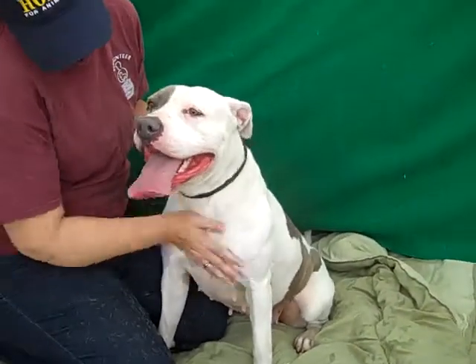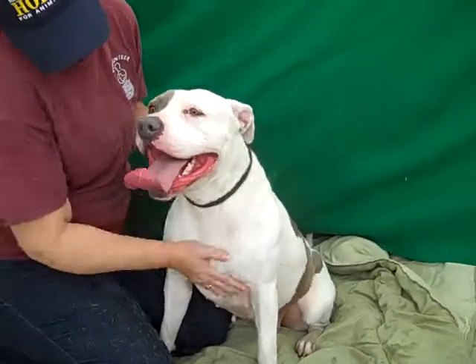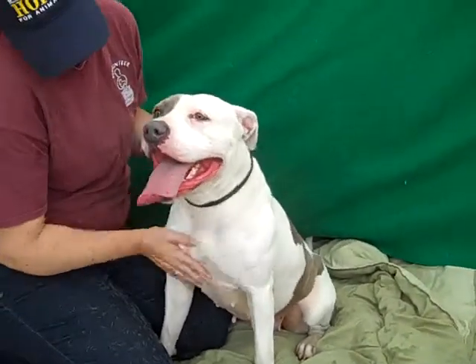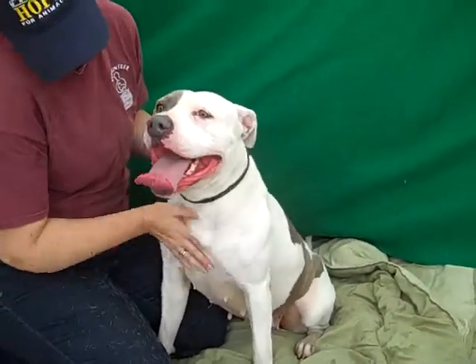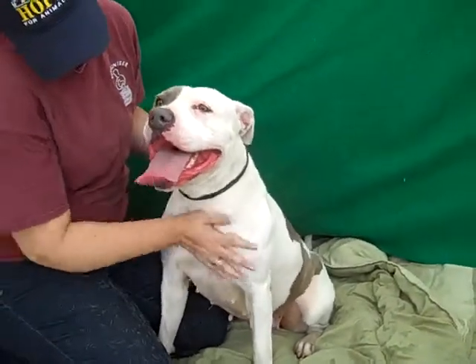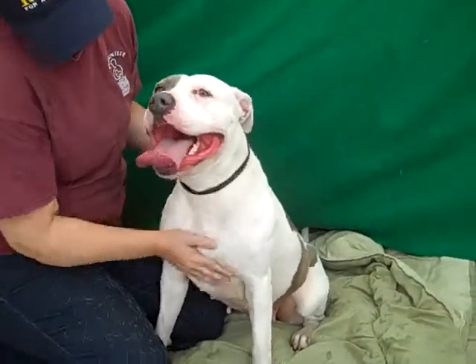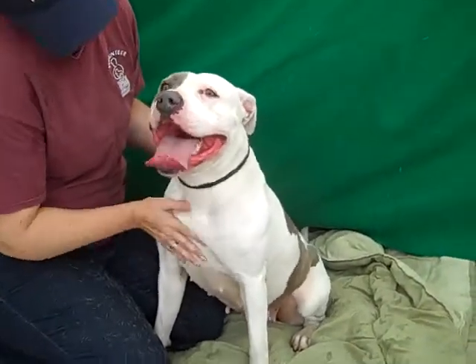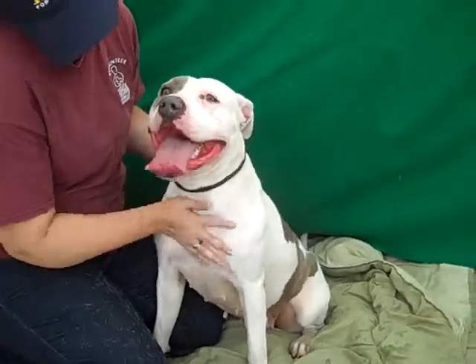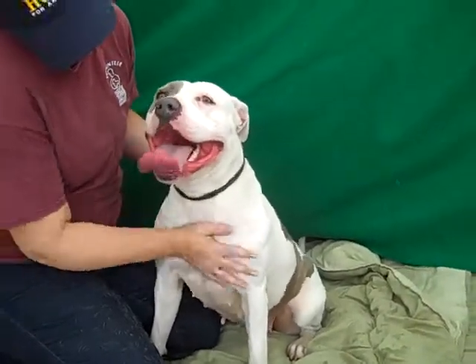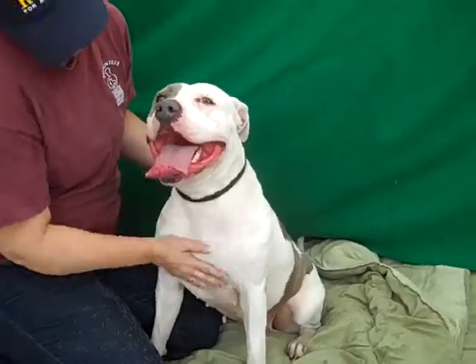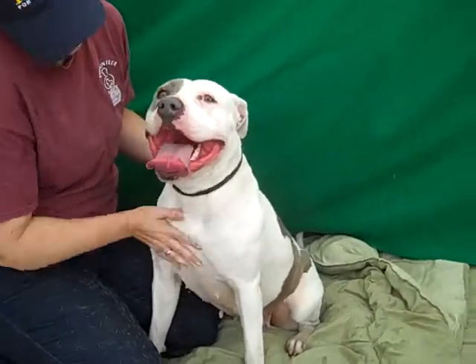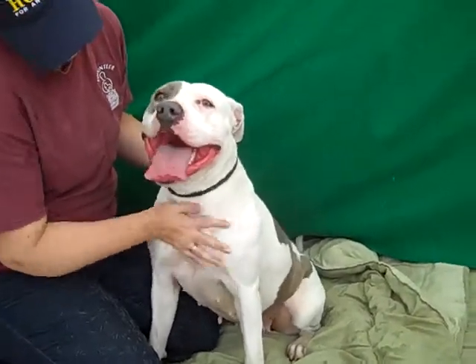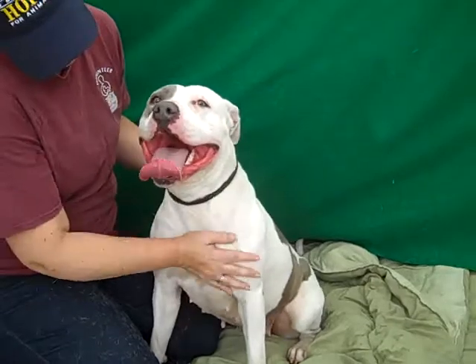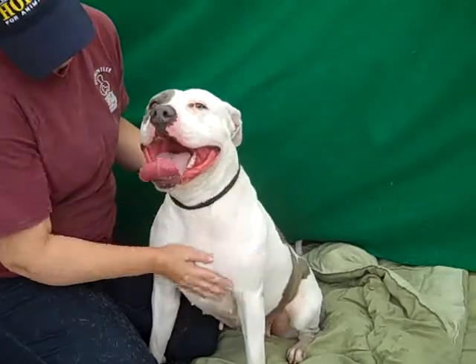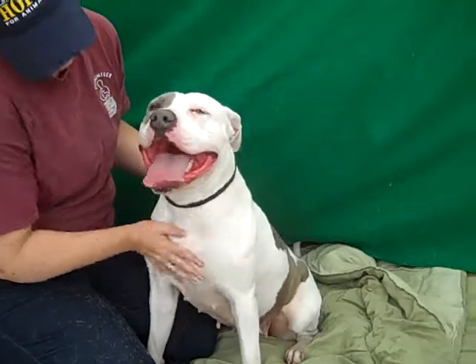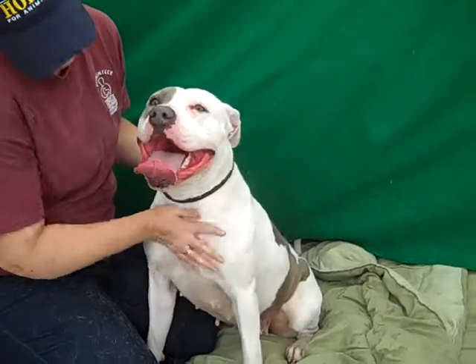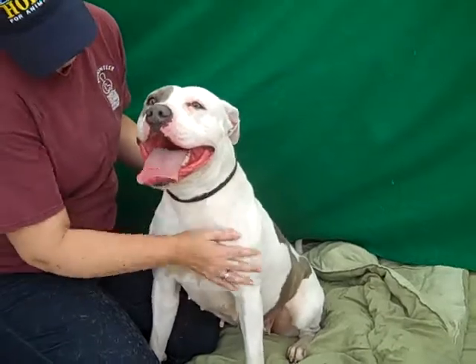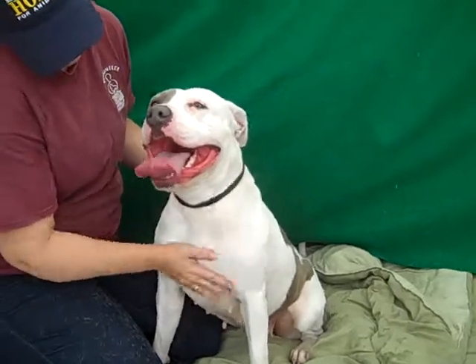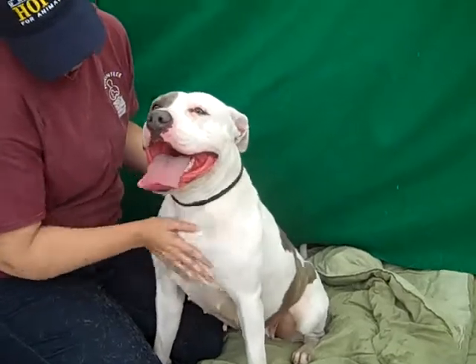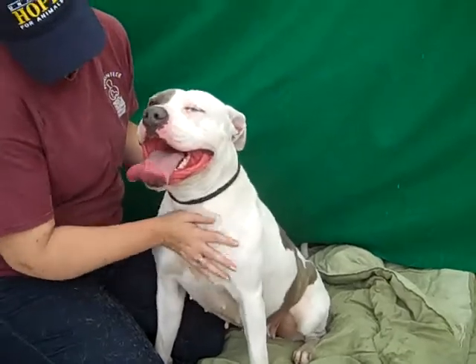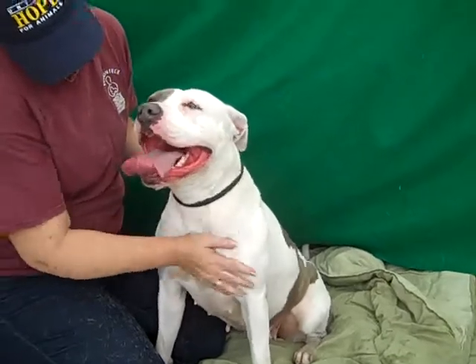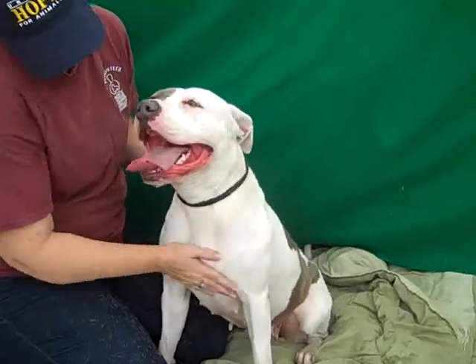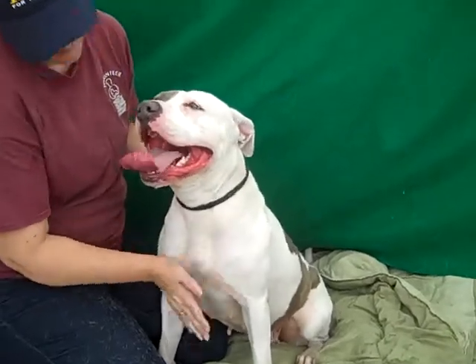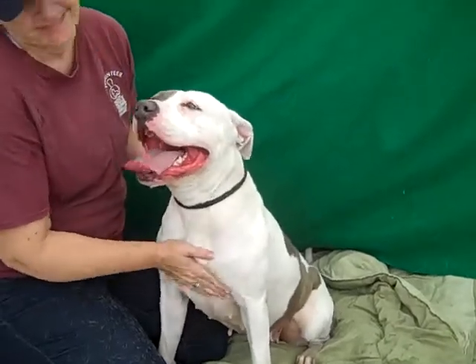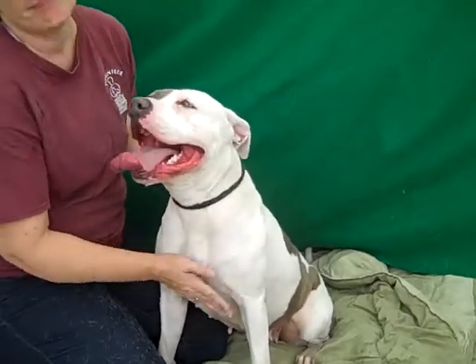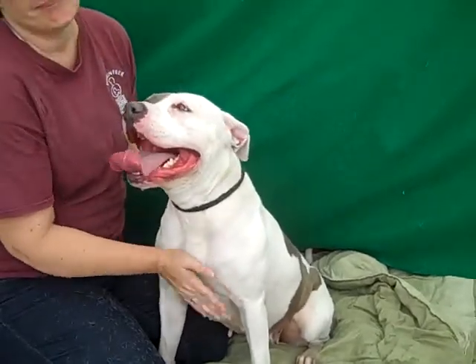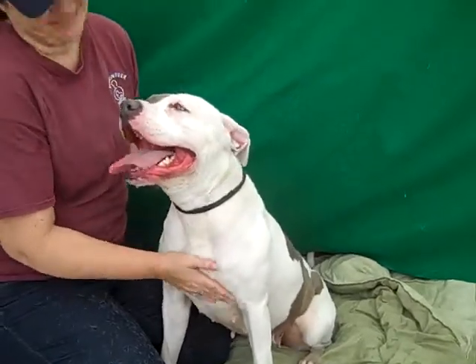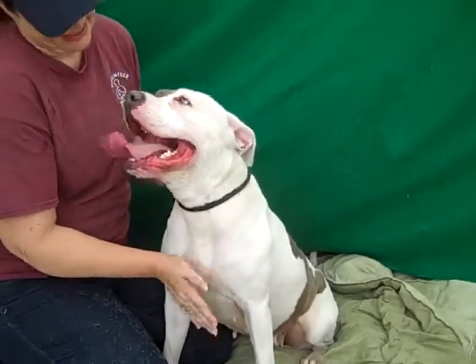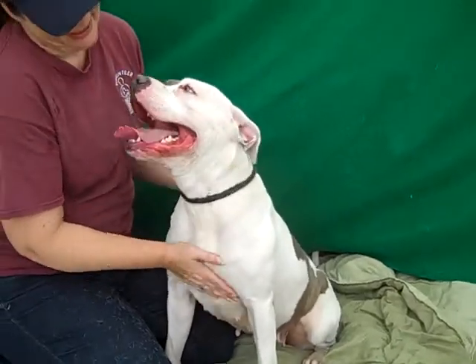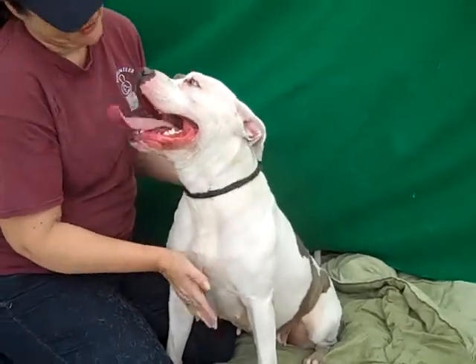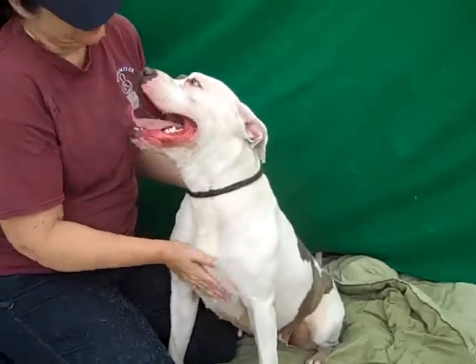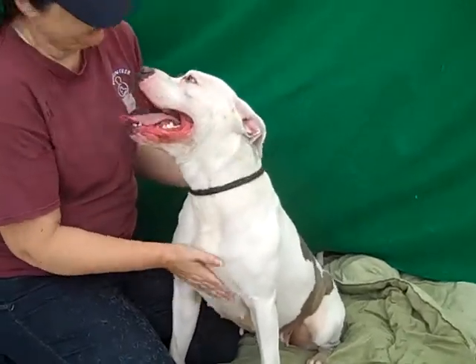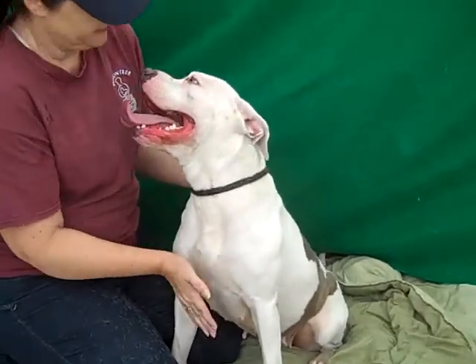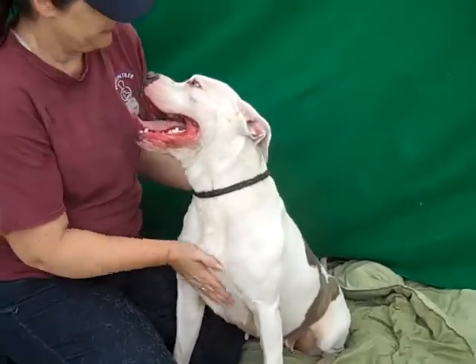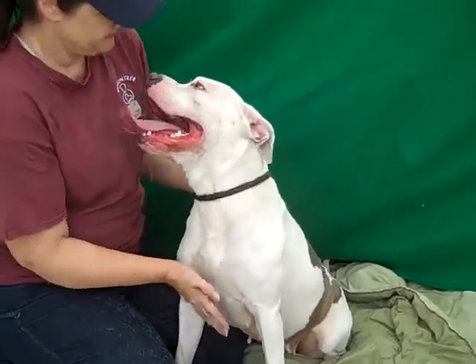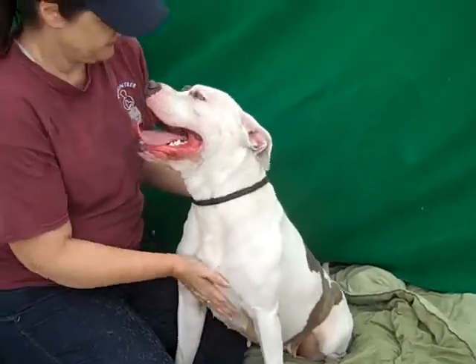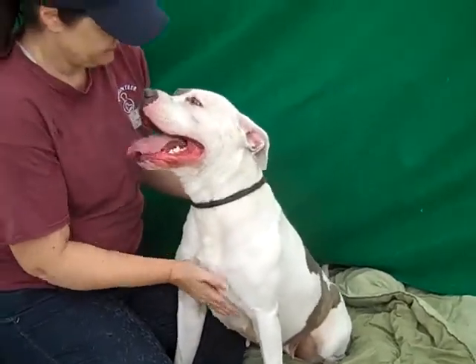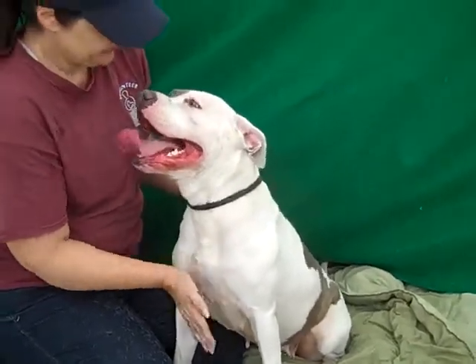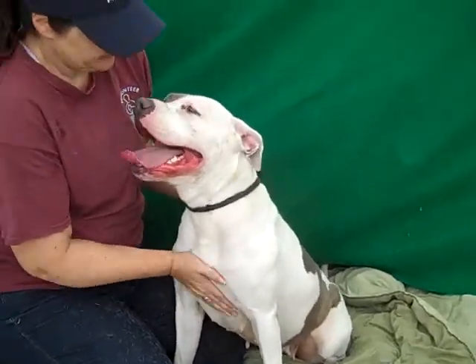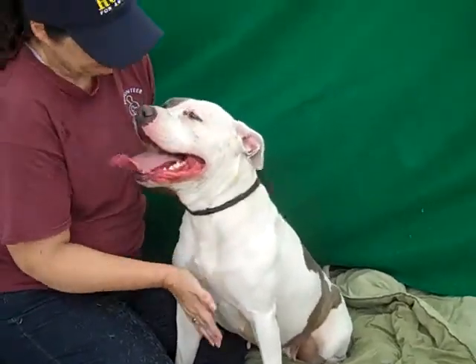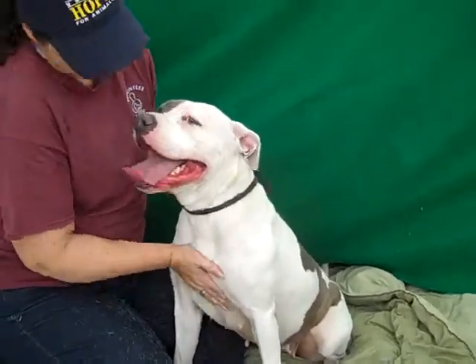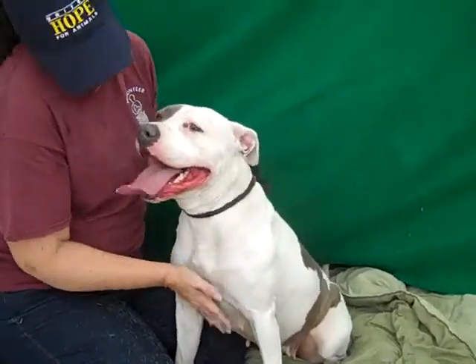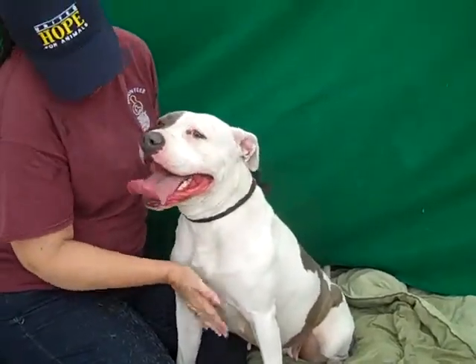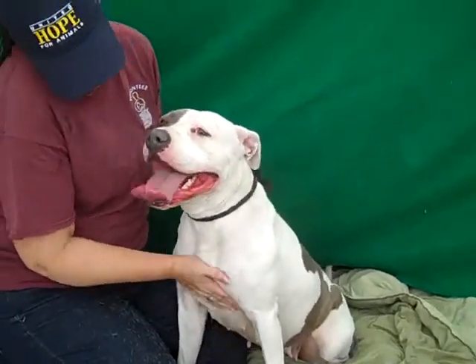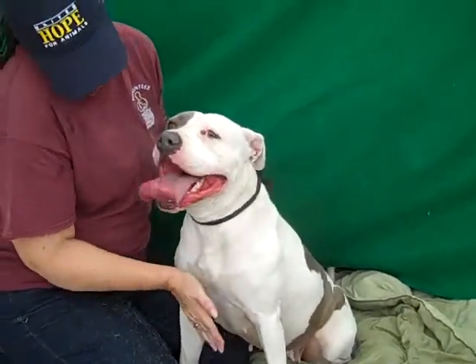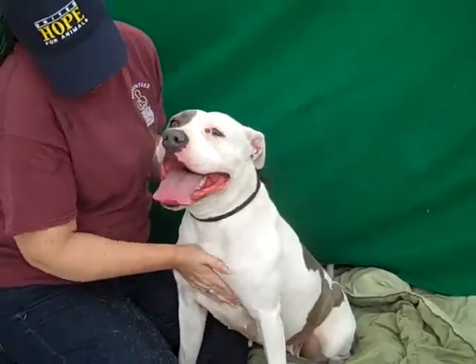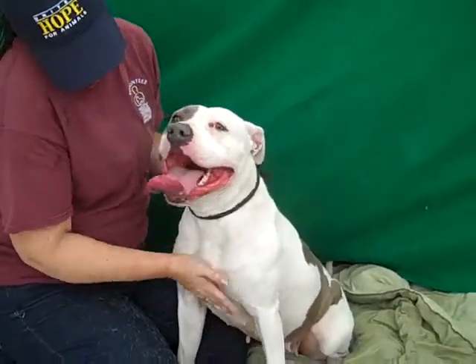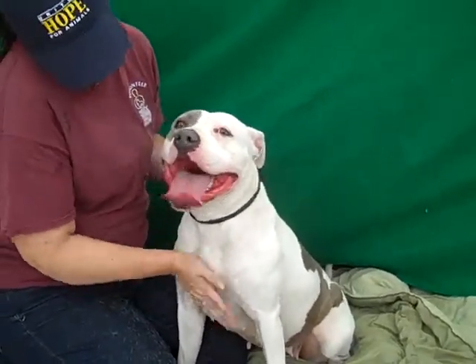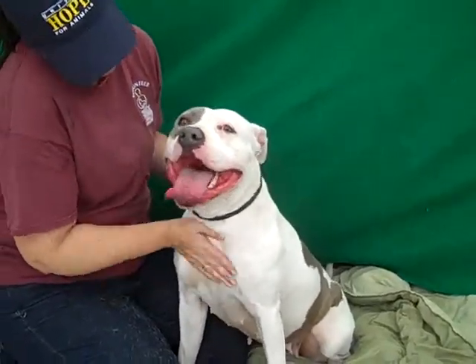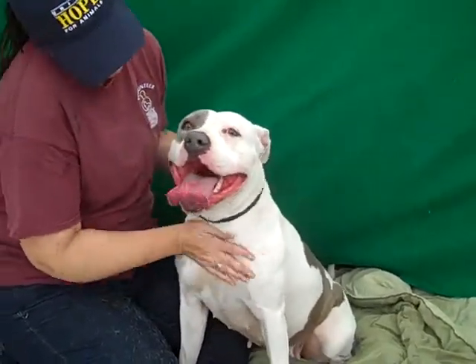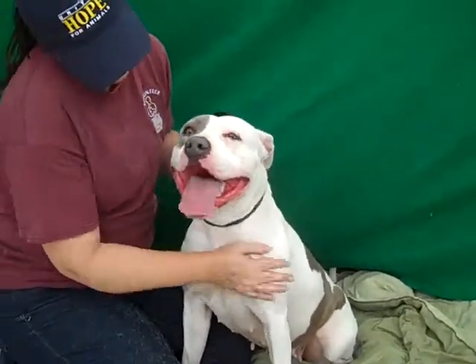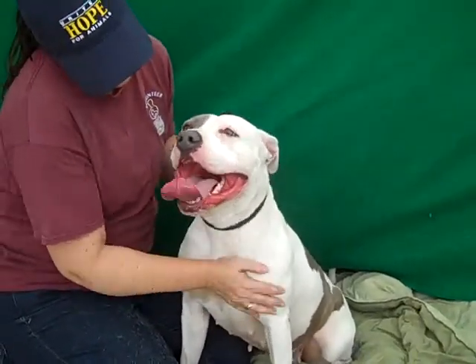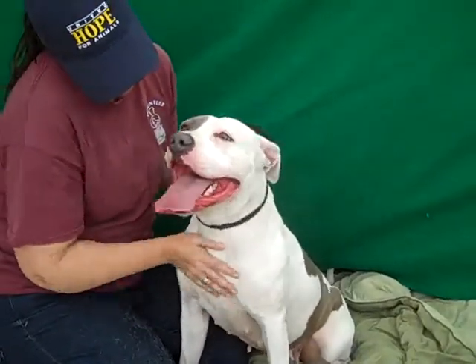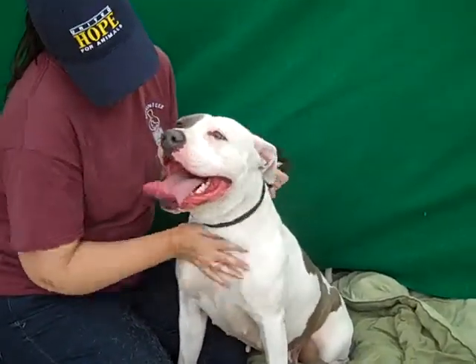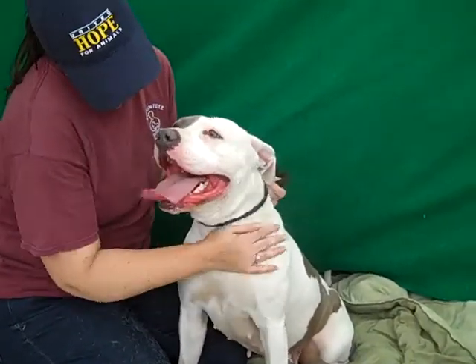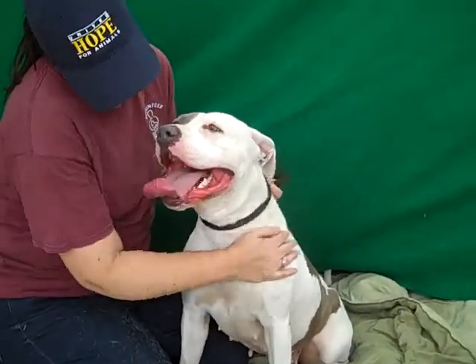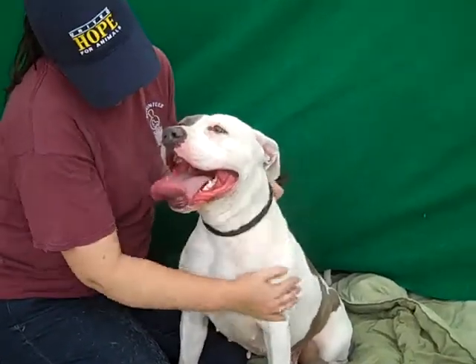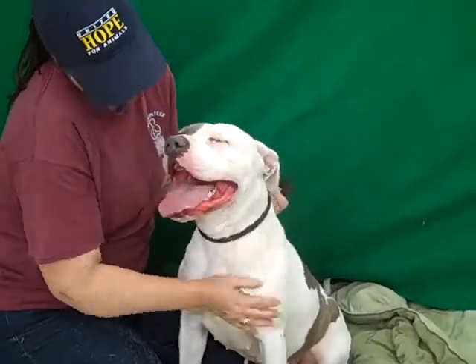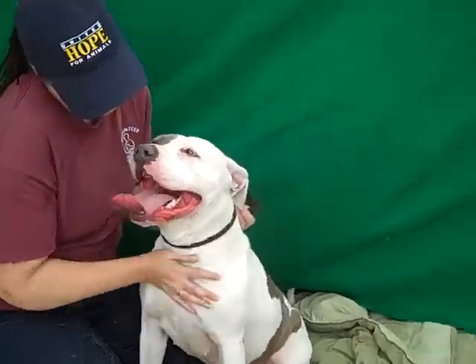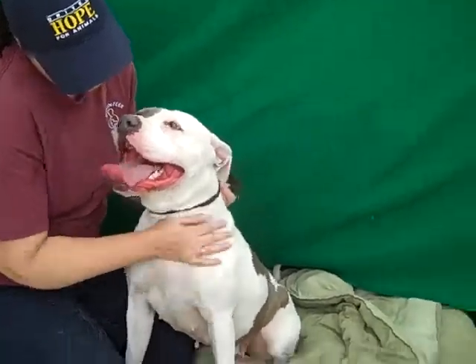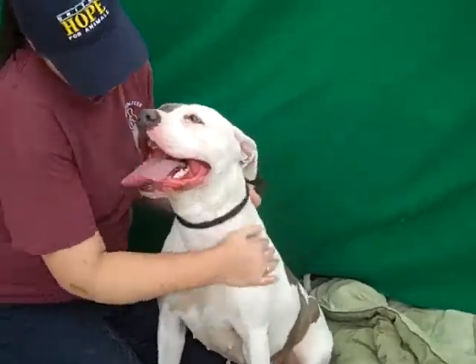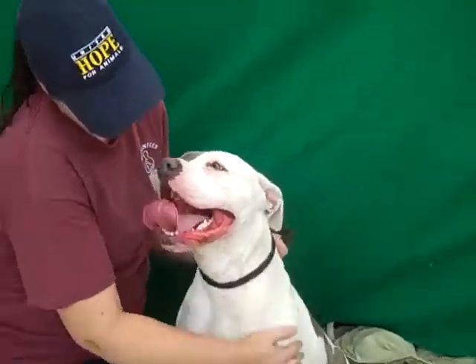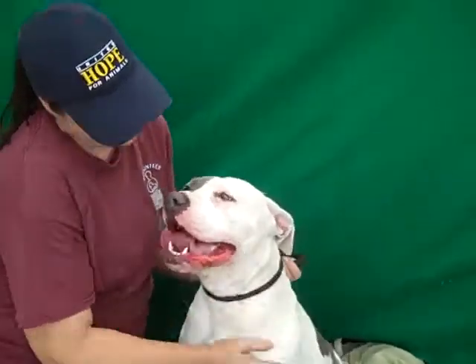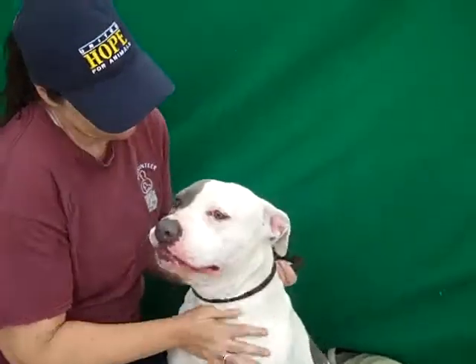She's had a litter apparently, but that's over — thank goodness — because that's what we need, another litter of pit bulls.